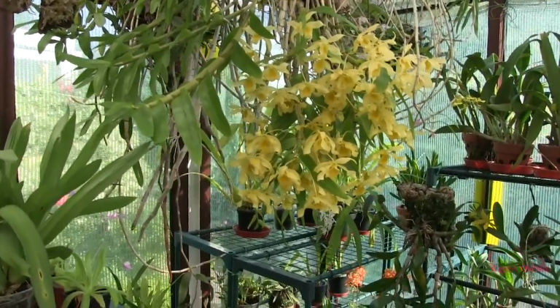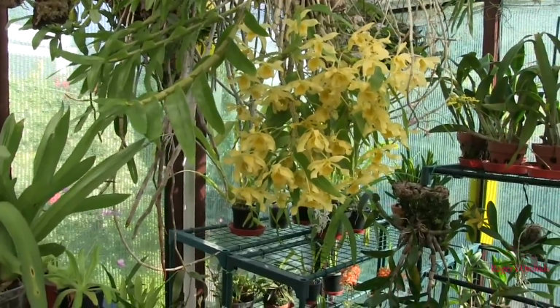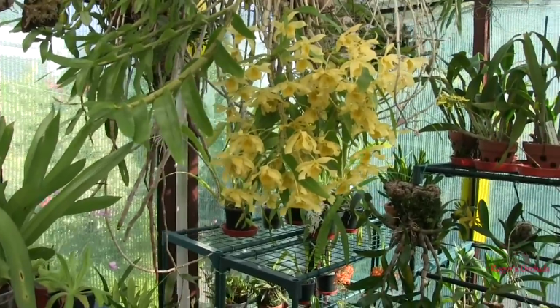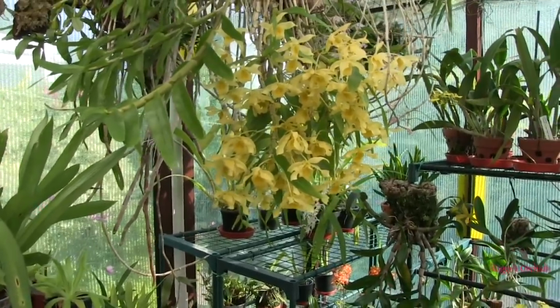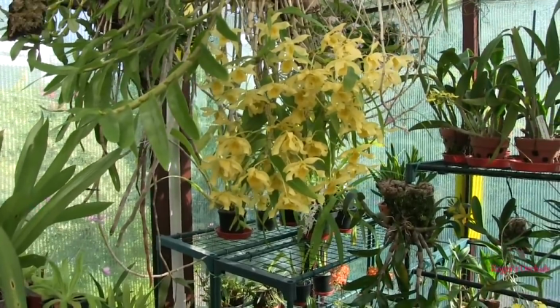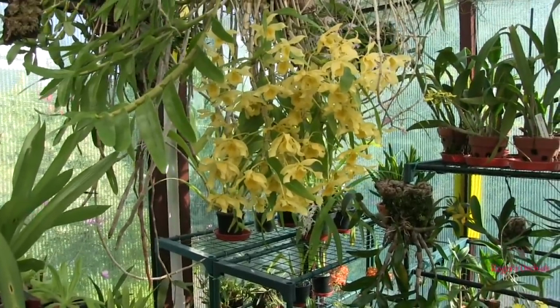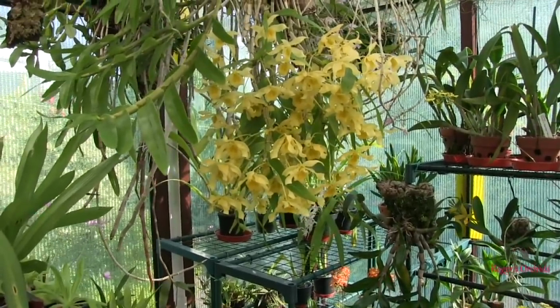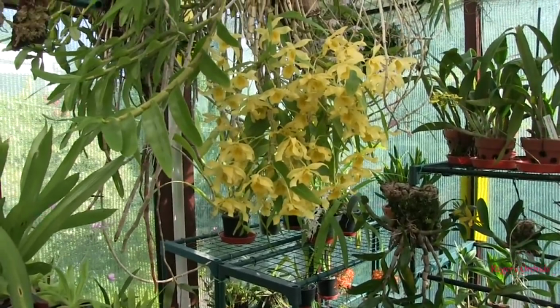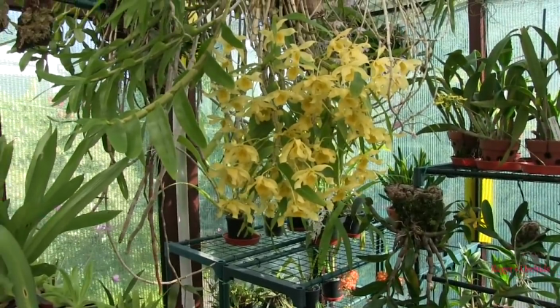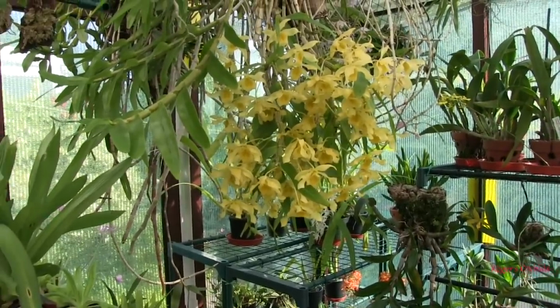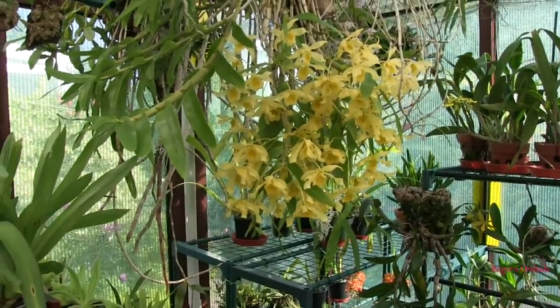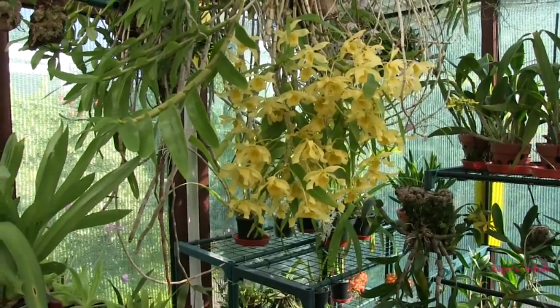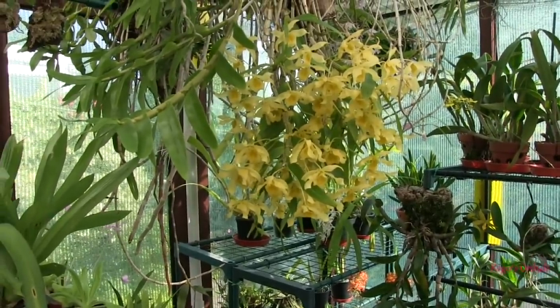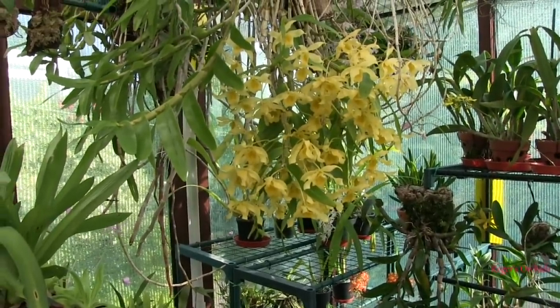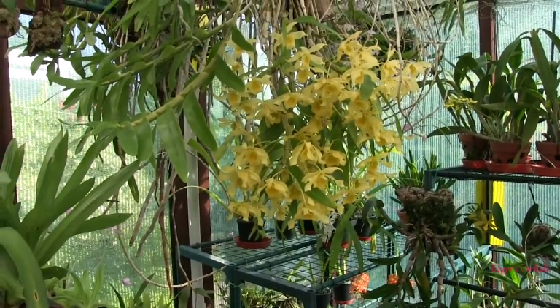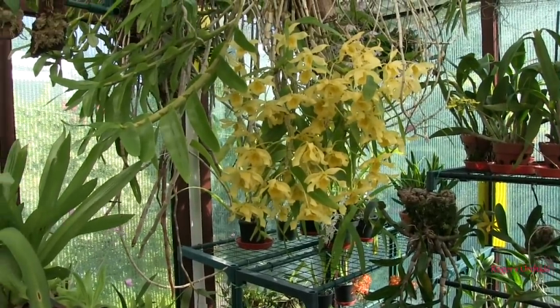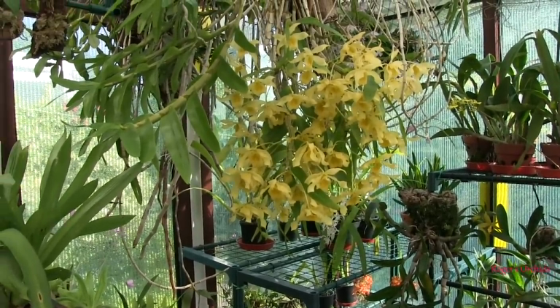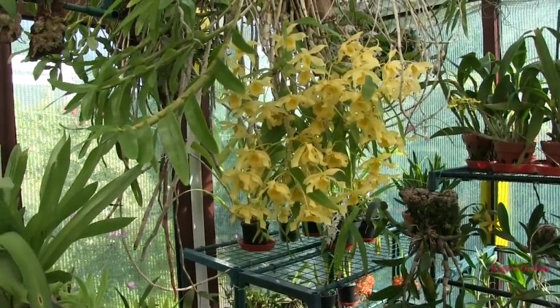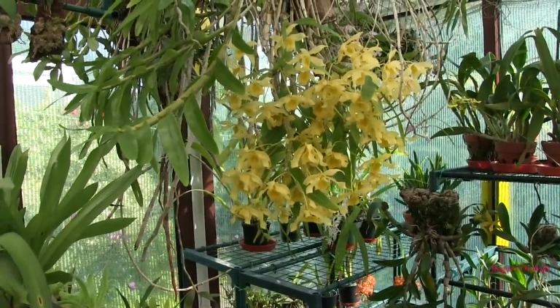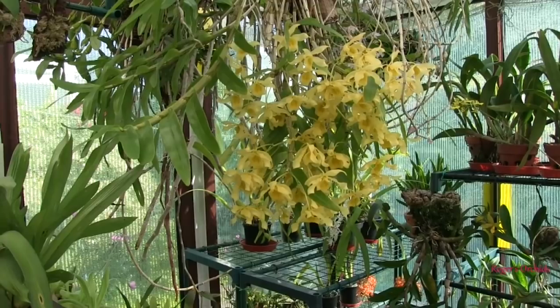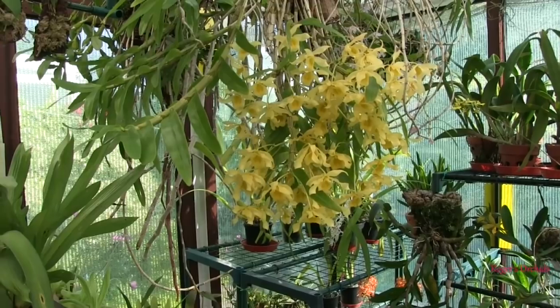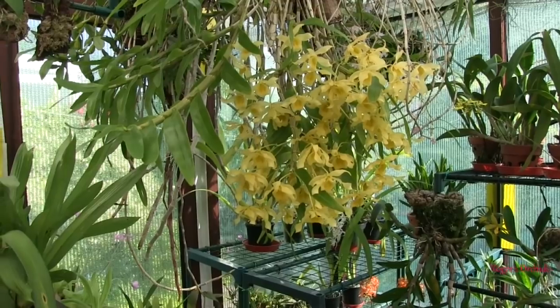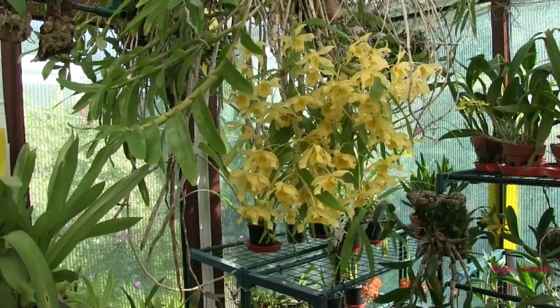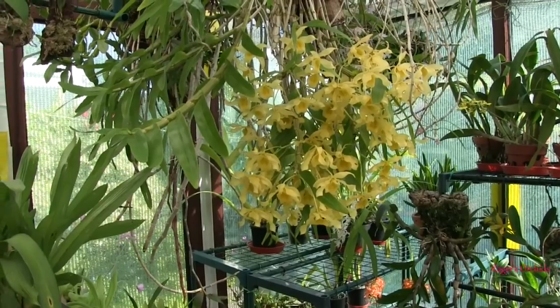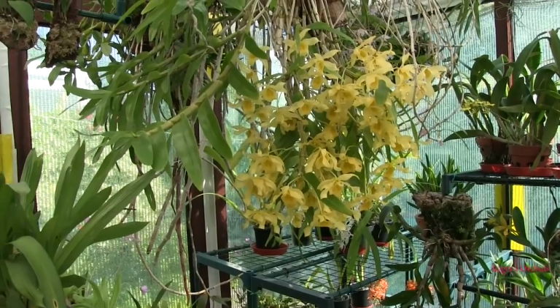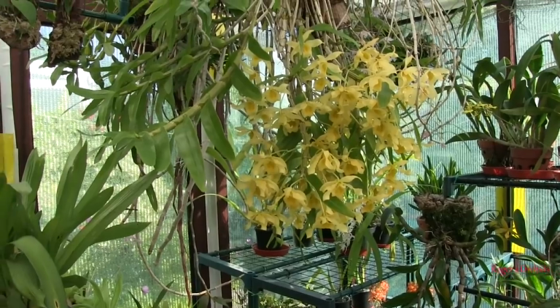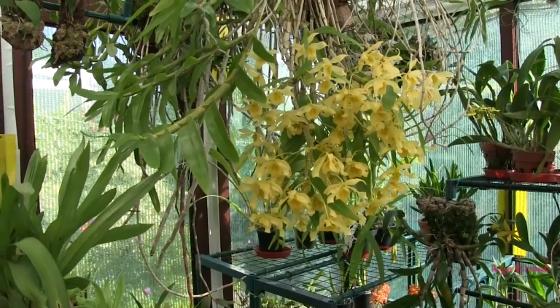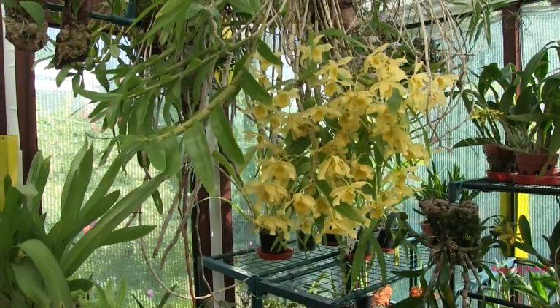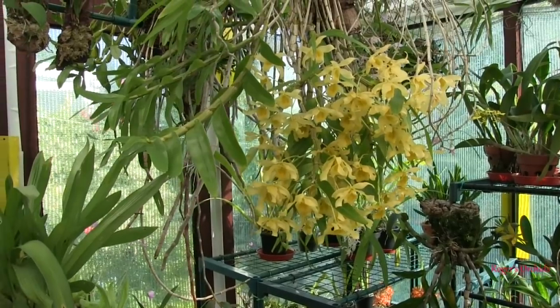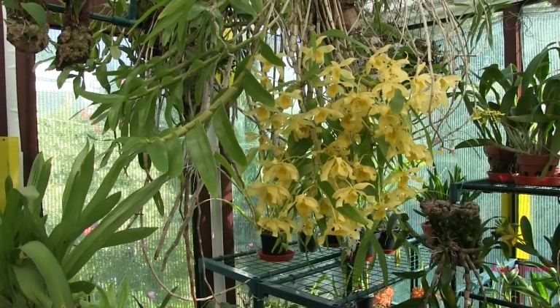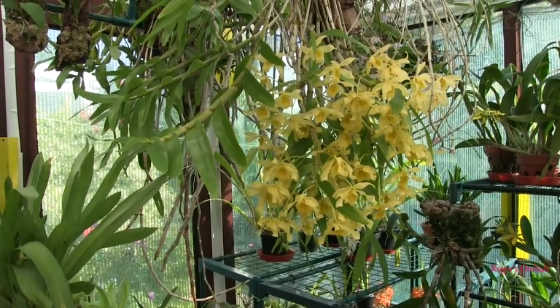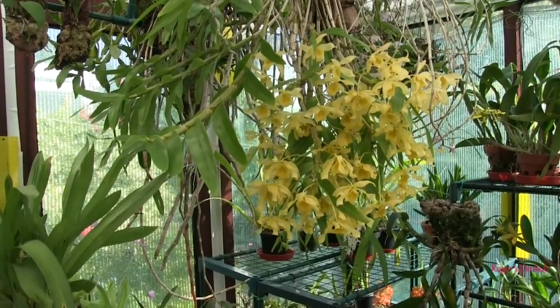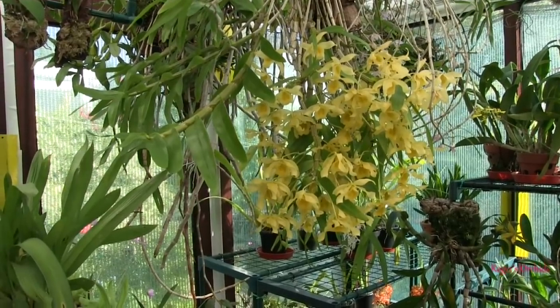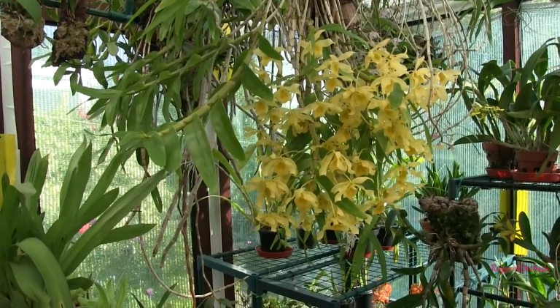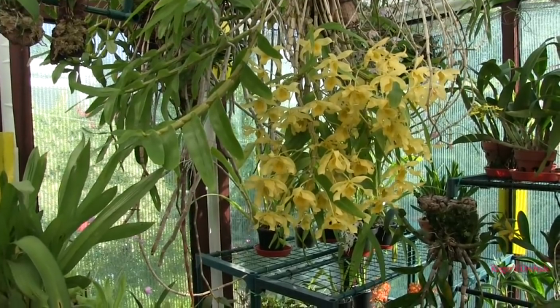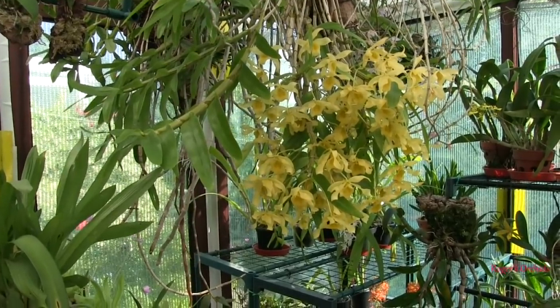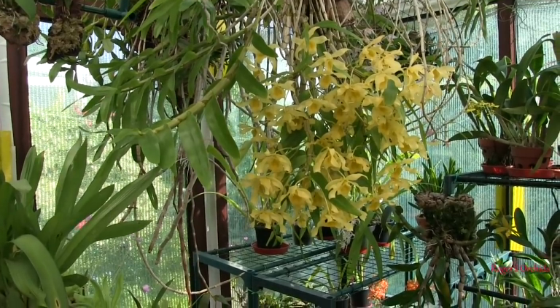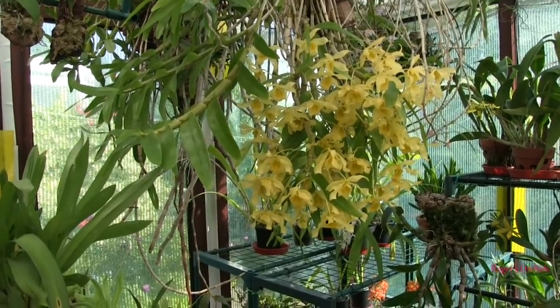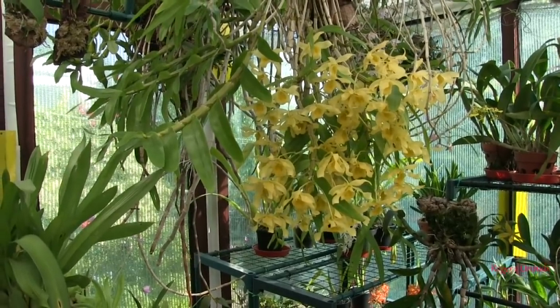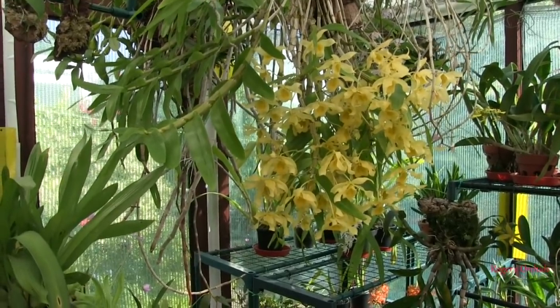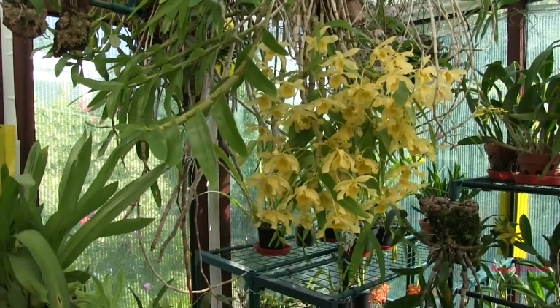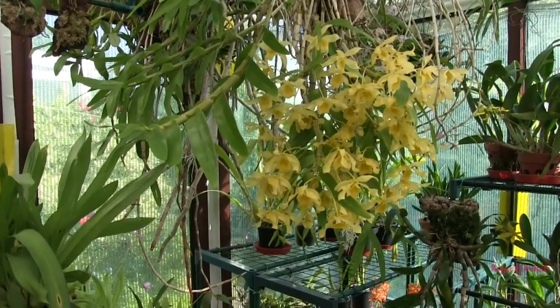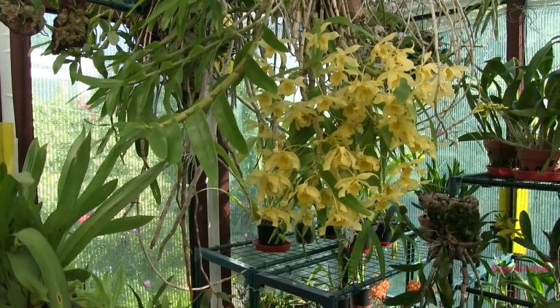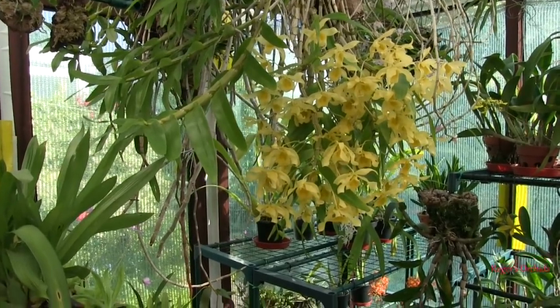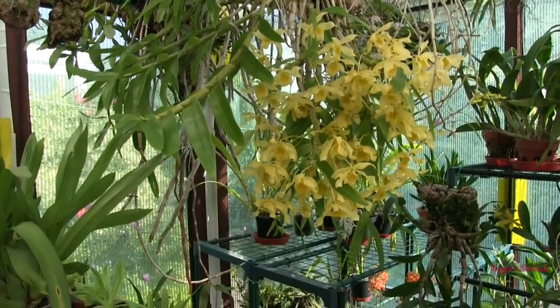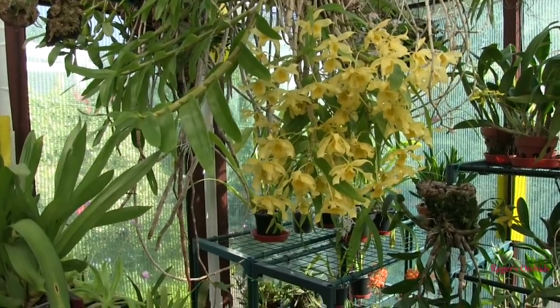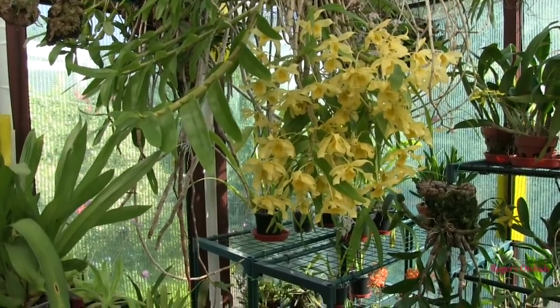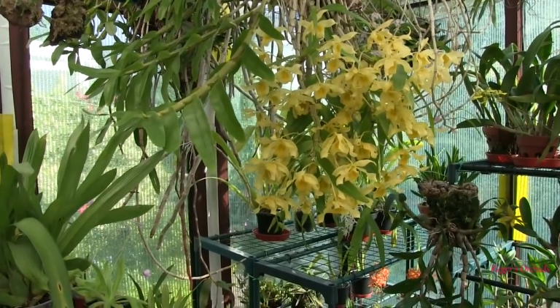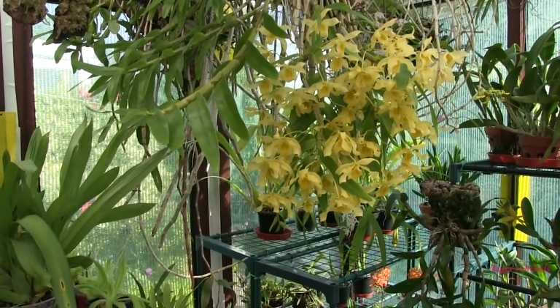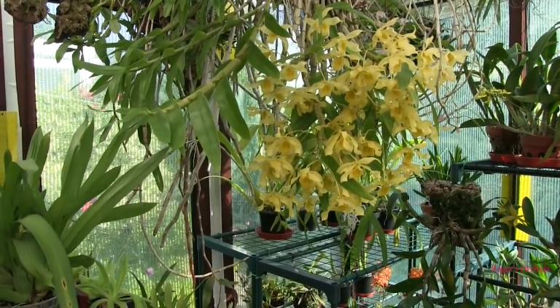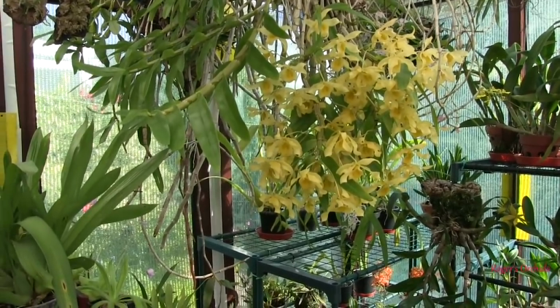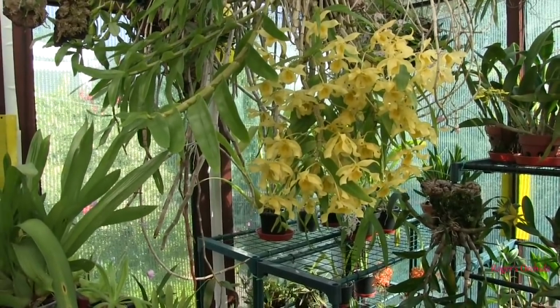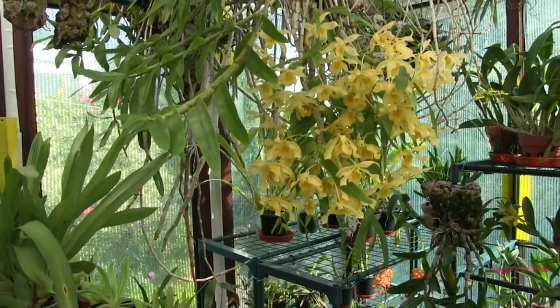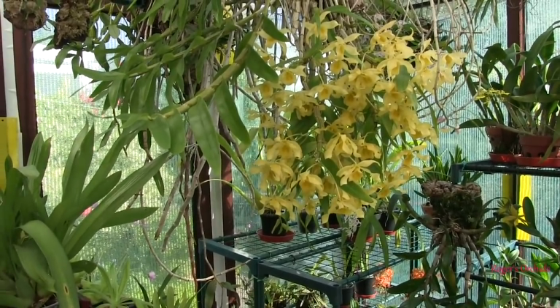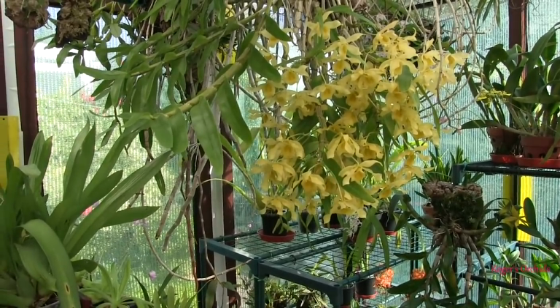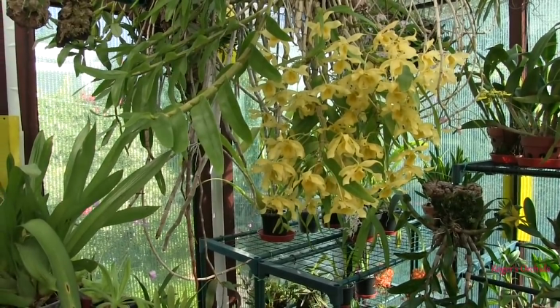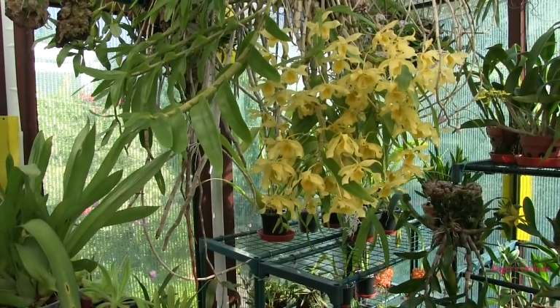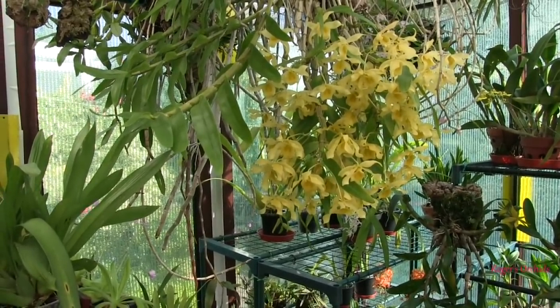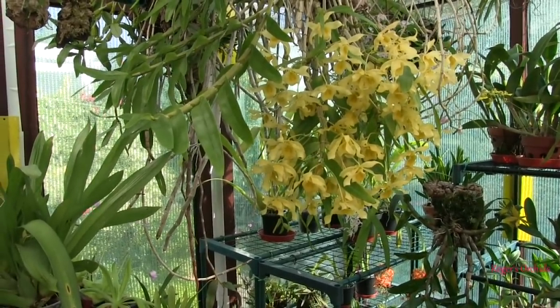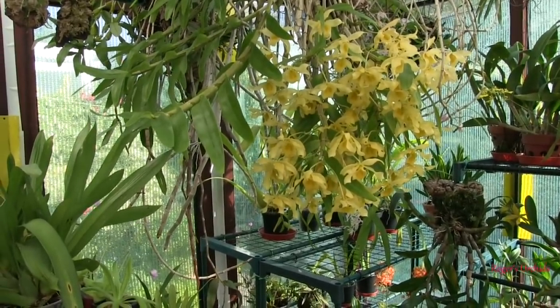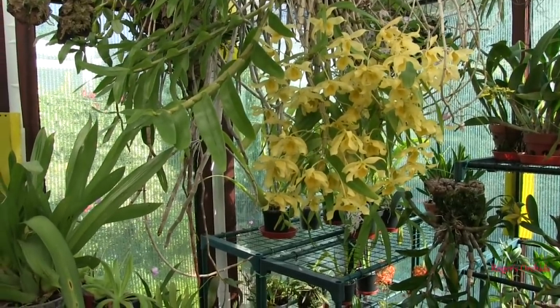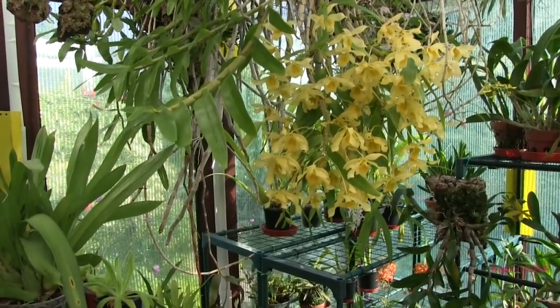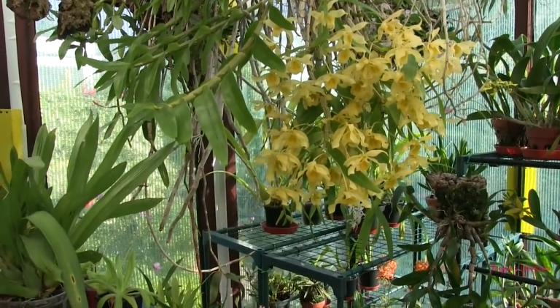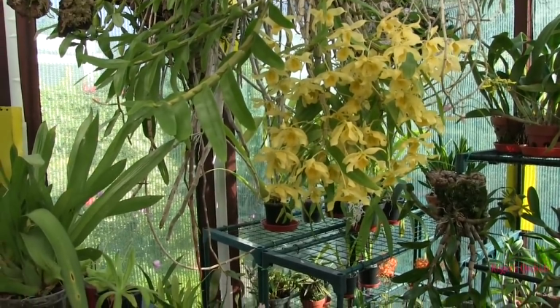But then I got there, and of course there's no competition table, so I didn't need to have bothered. But lots of people came up and said it was a lovely plant.